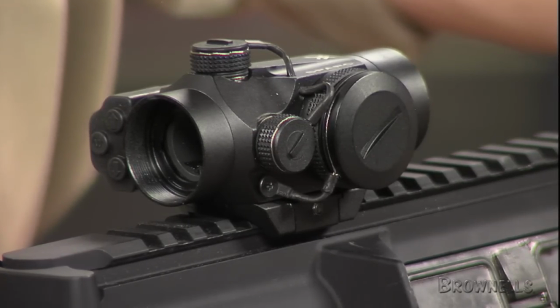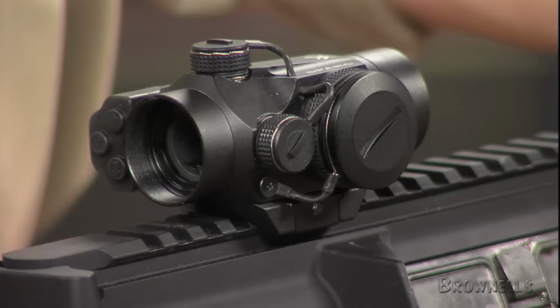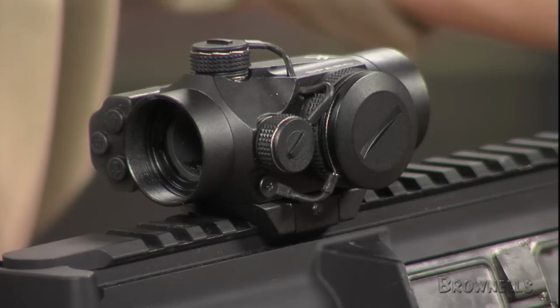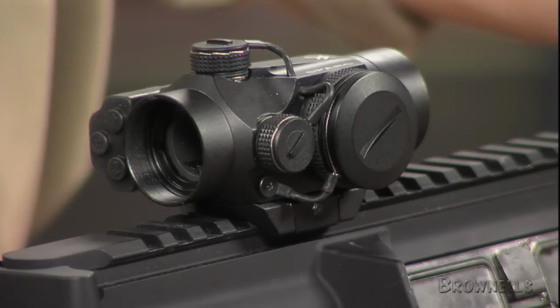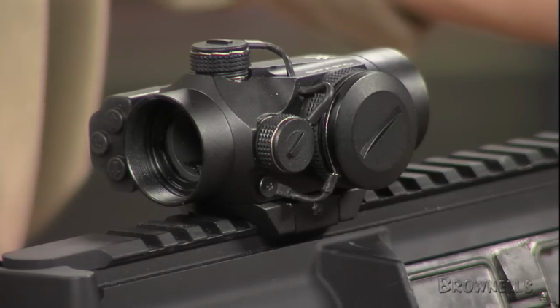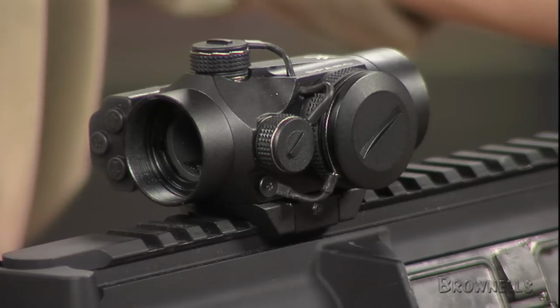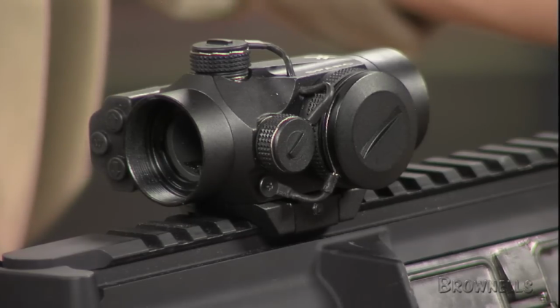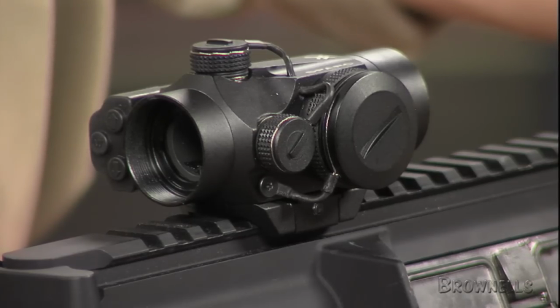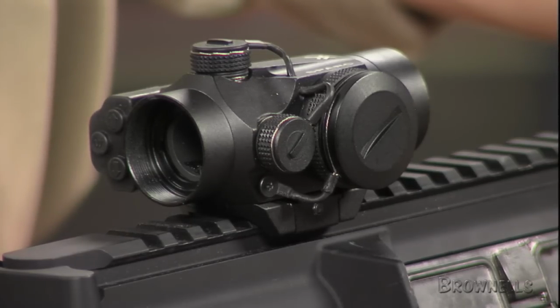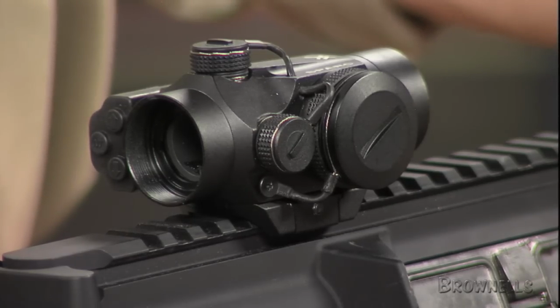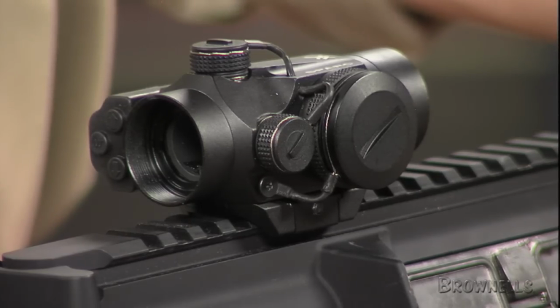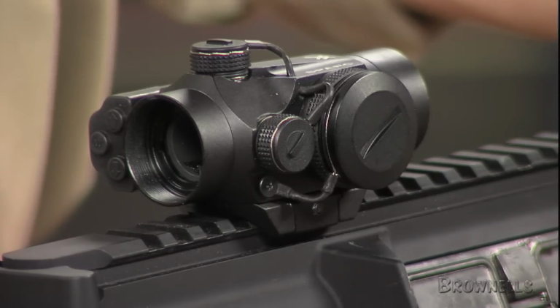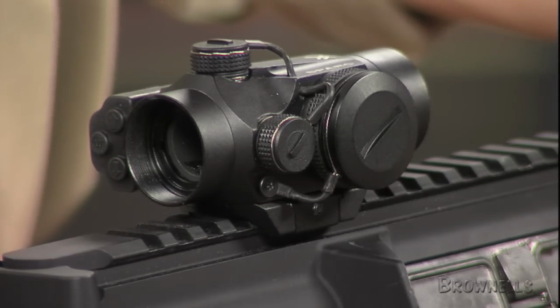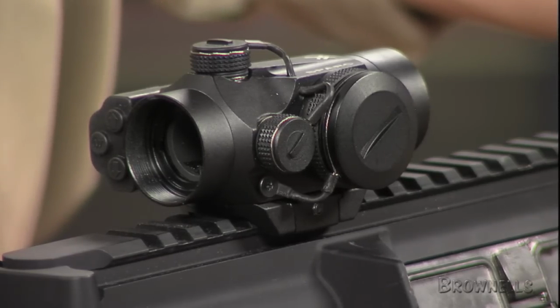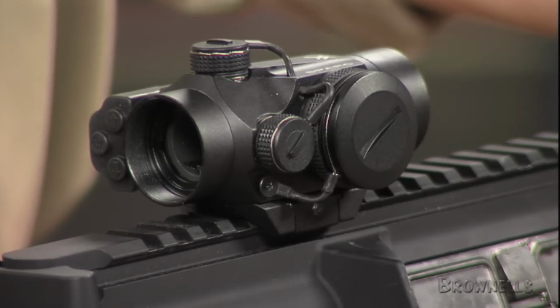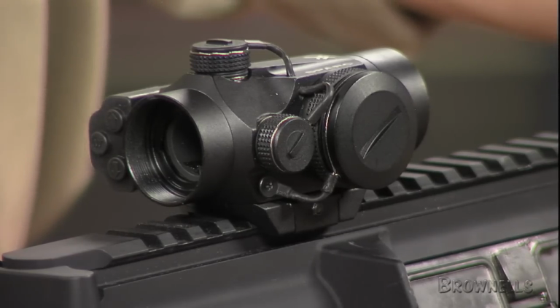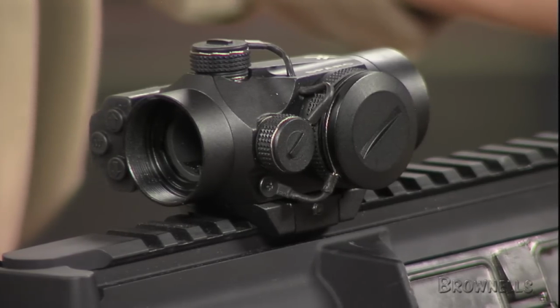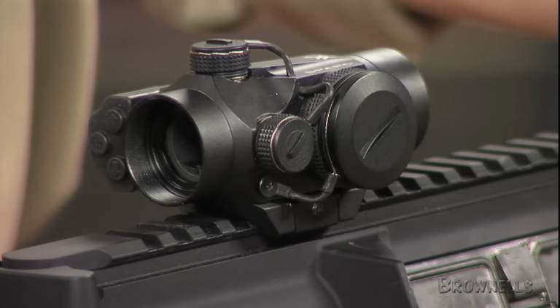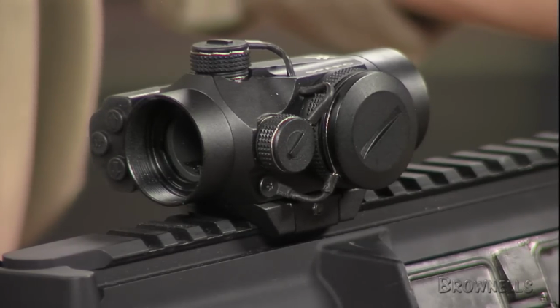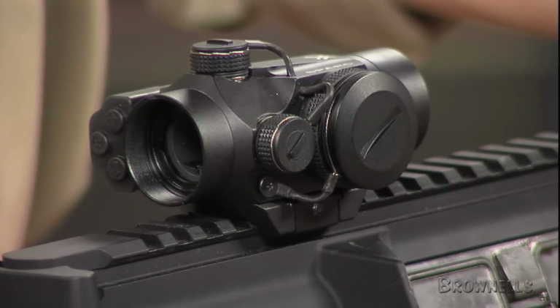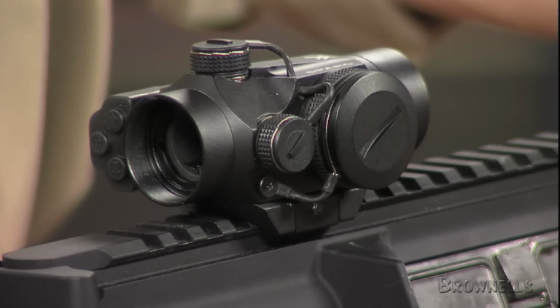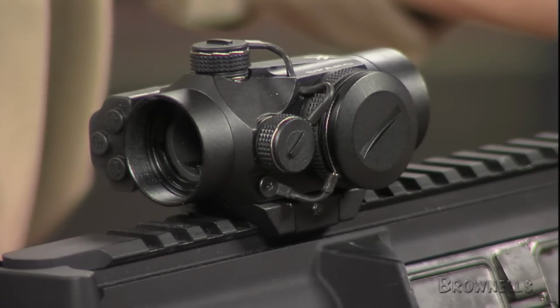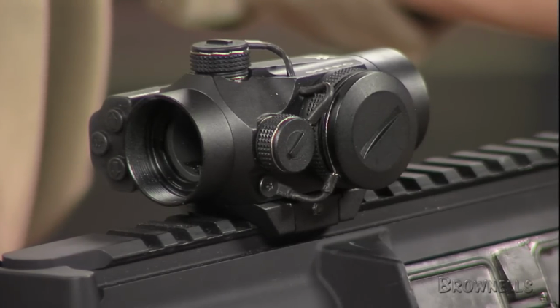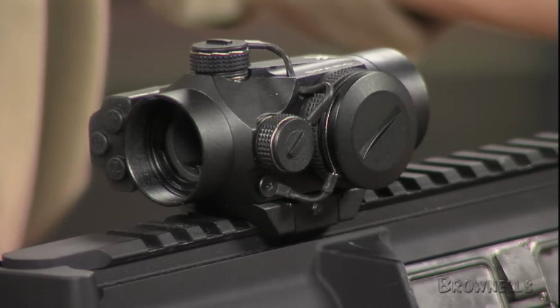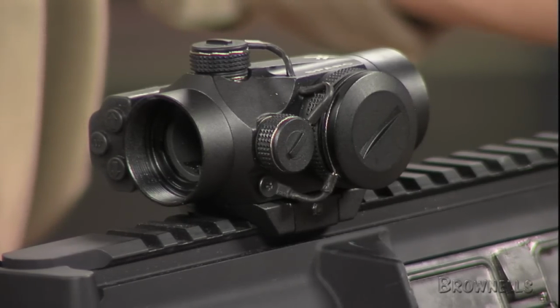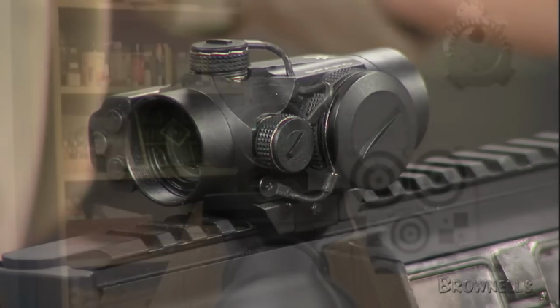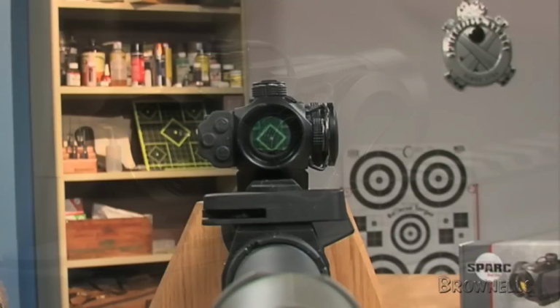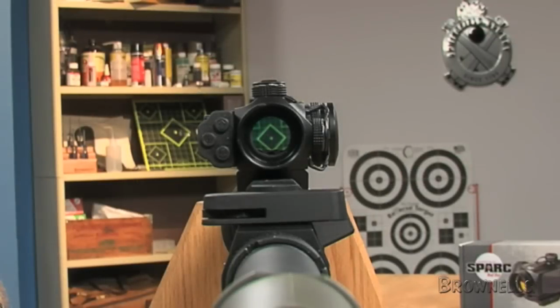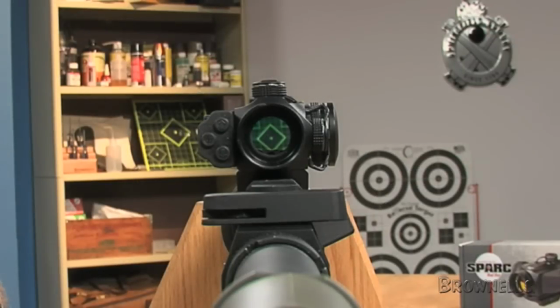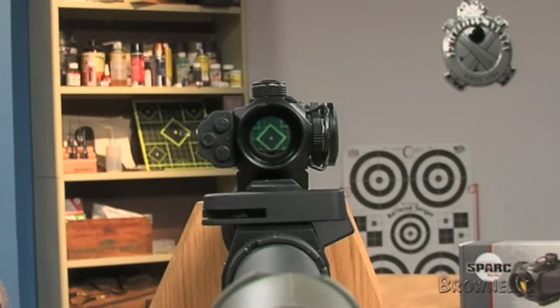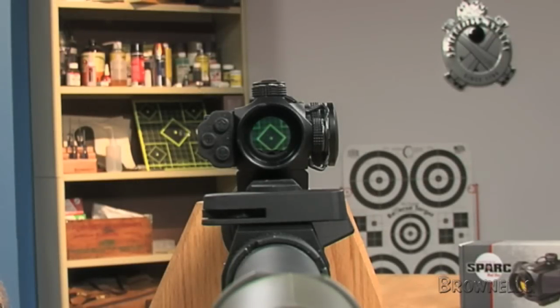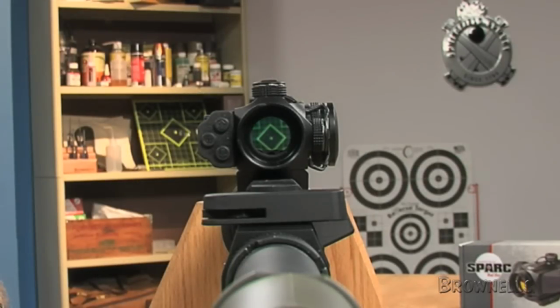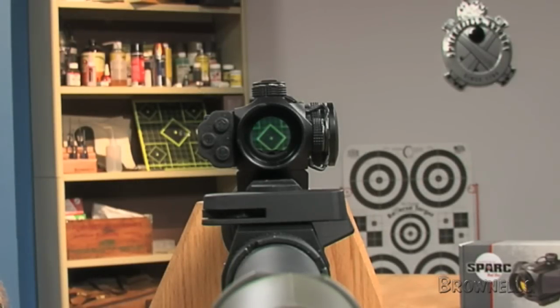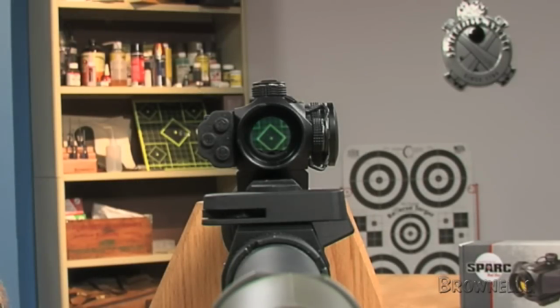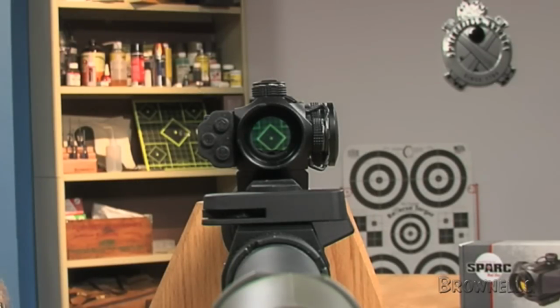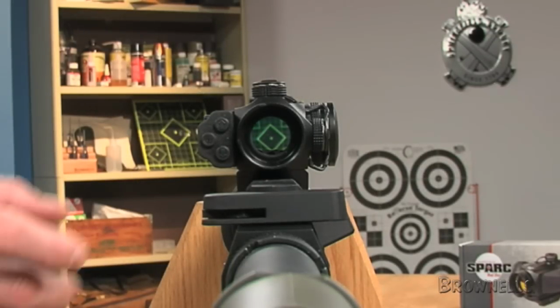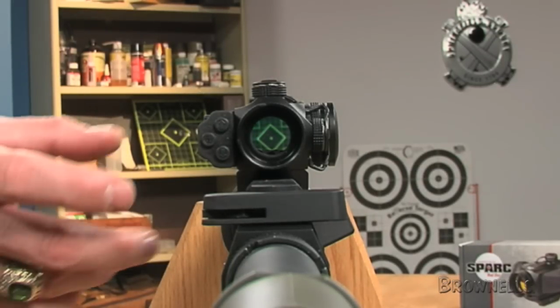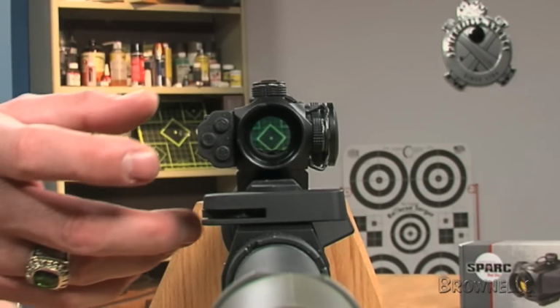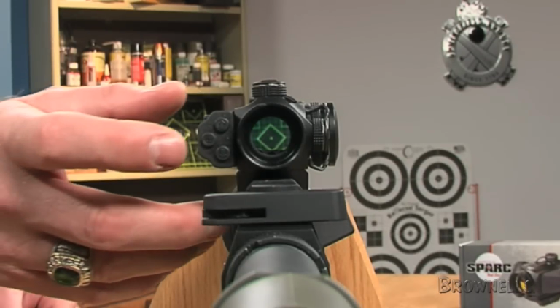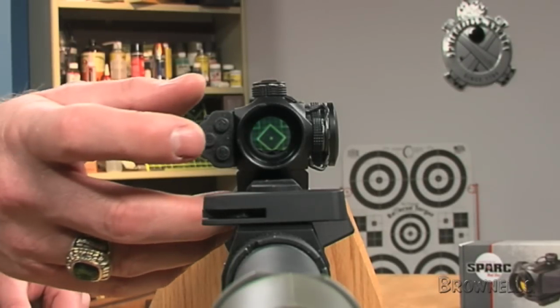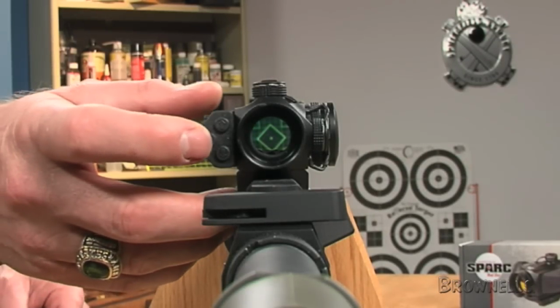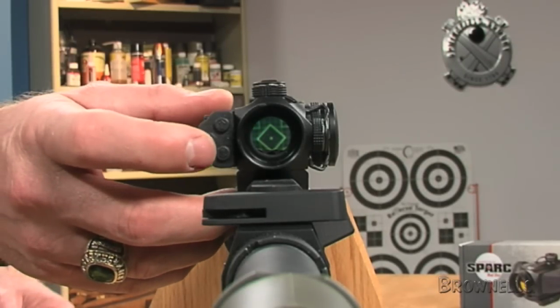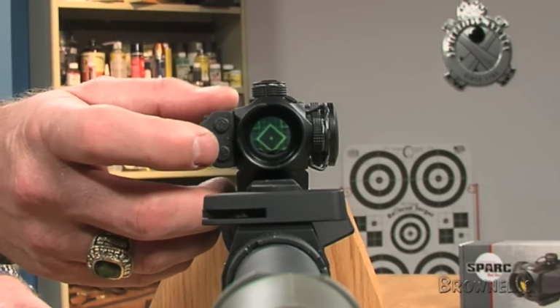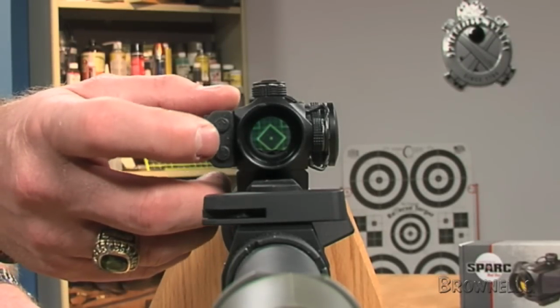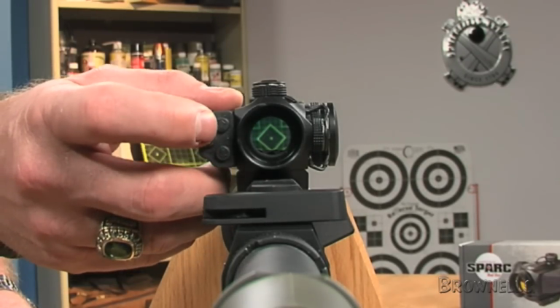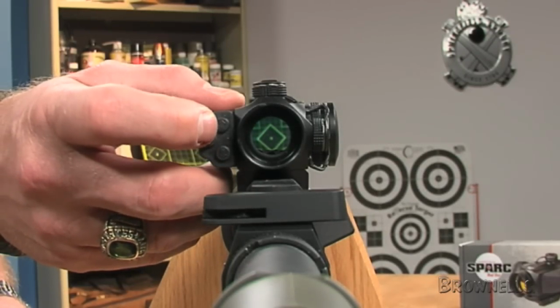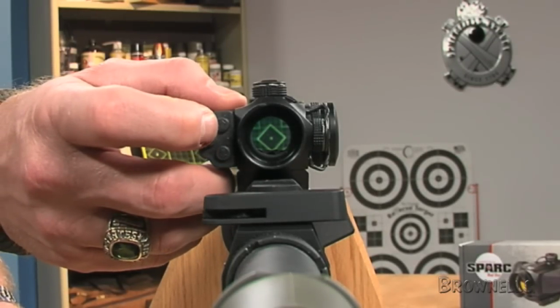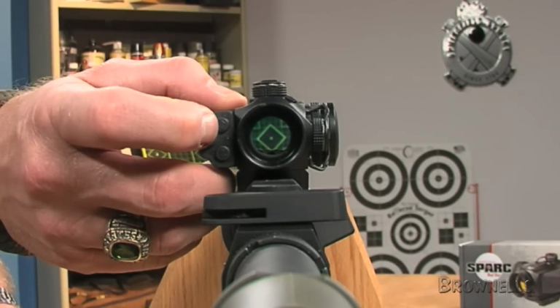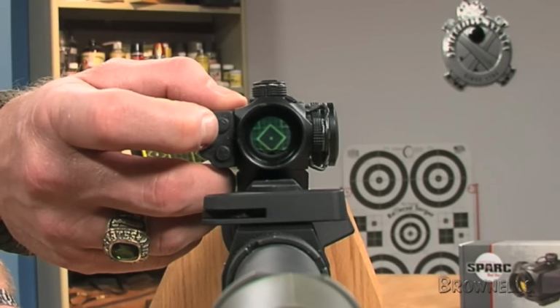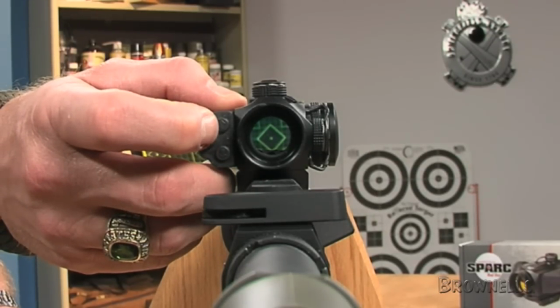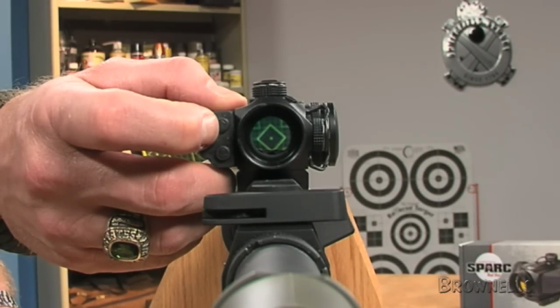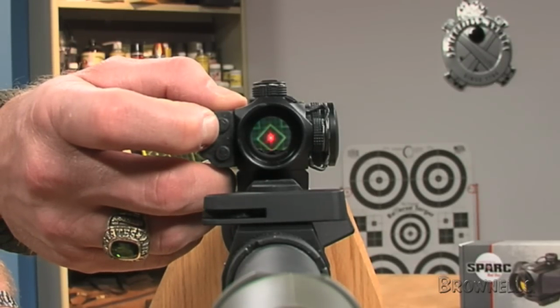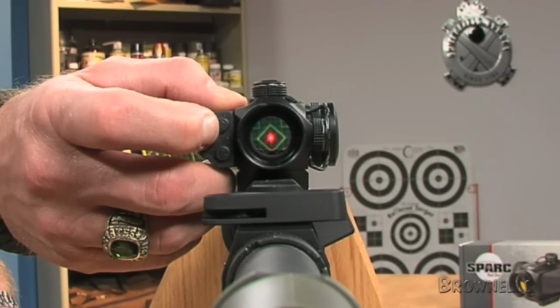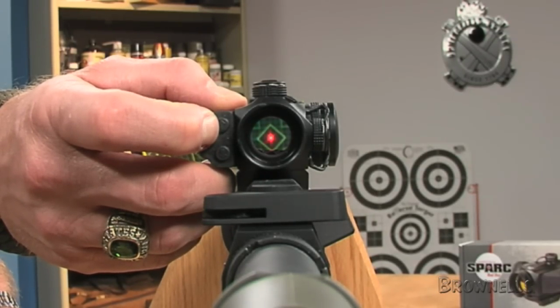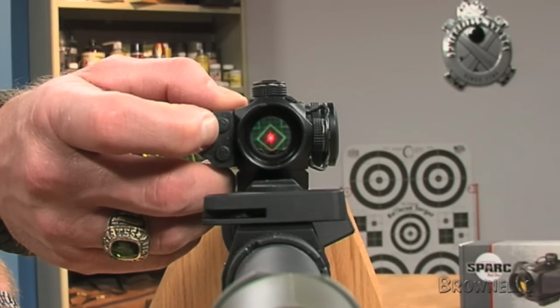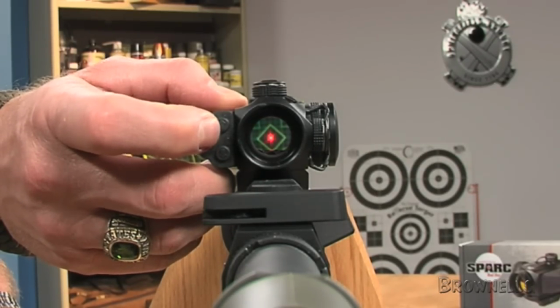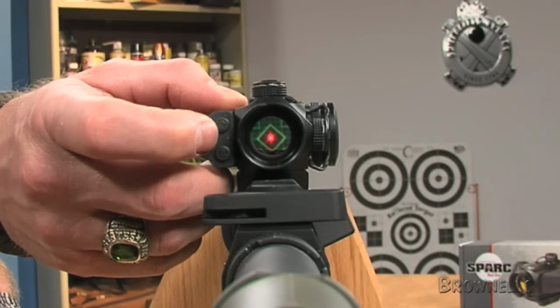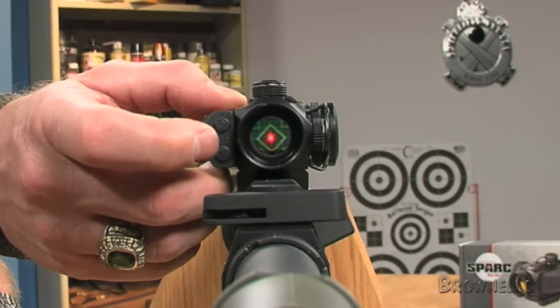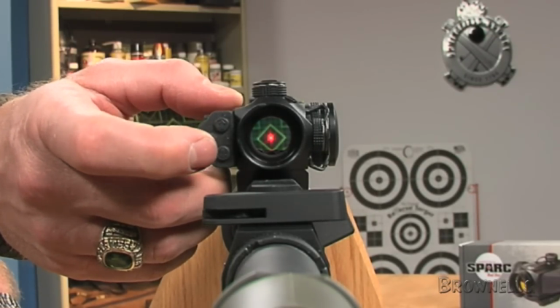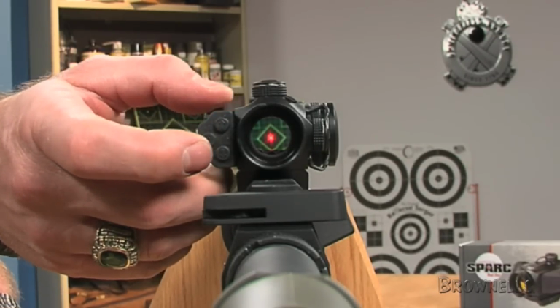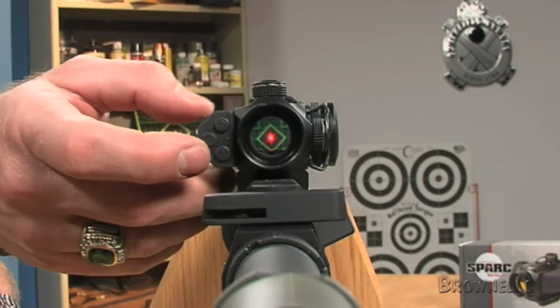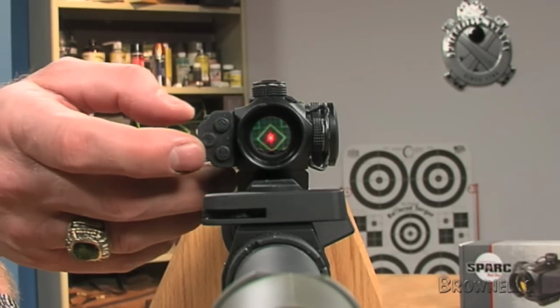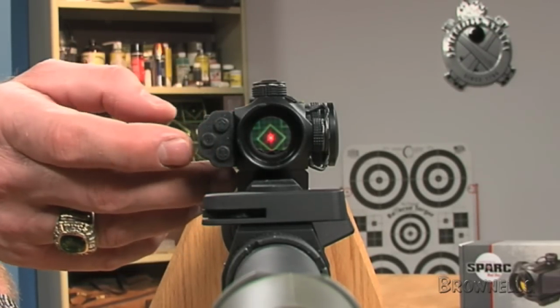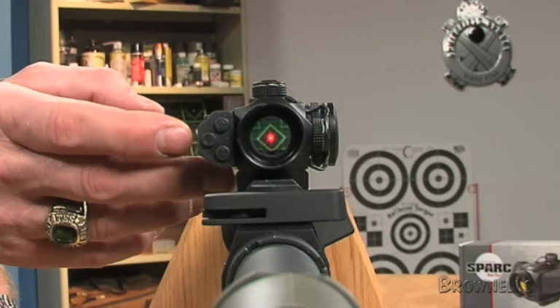The SPARK has a 2 minute of angle red aiming dot with a 10-step adjustable brightness setting, suitable for a range of lighting conditions to include full daylight.